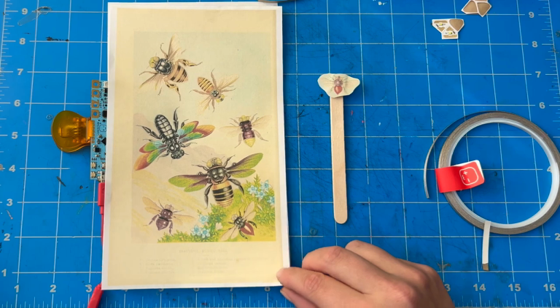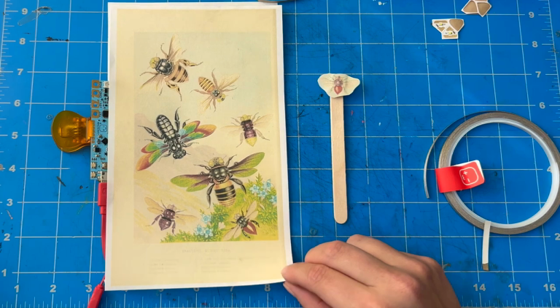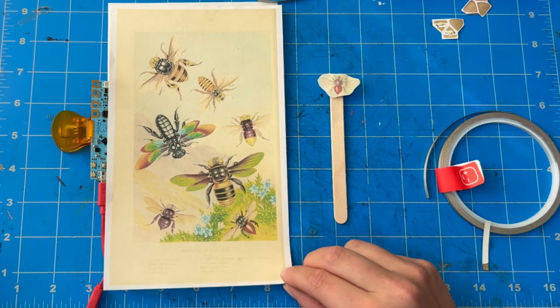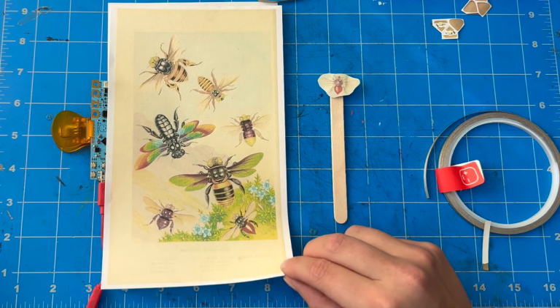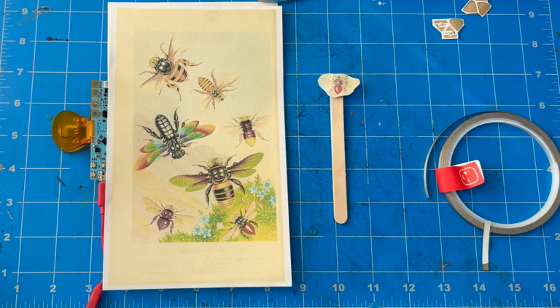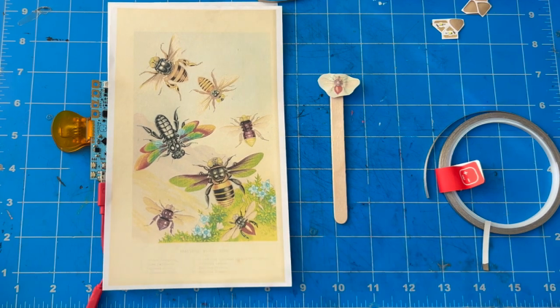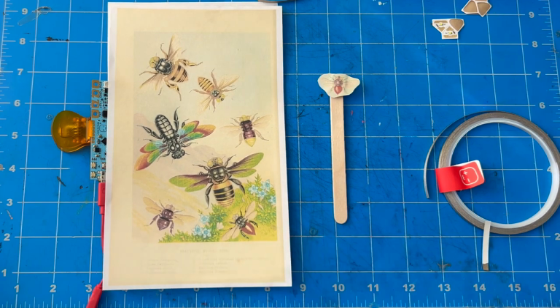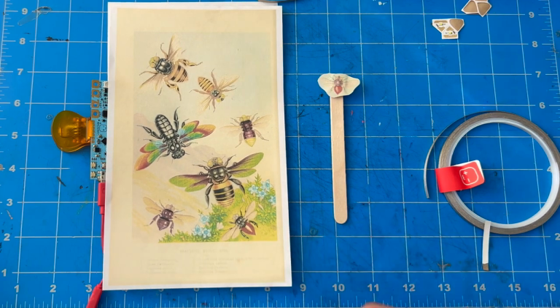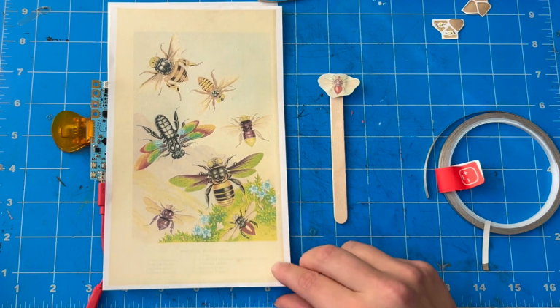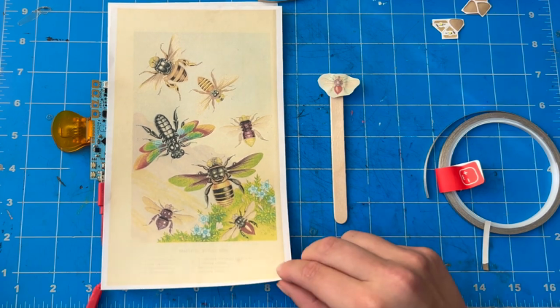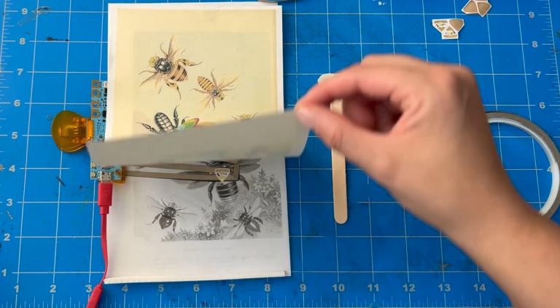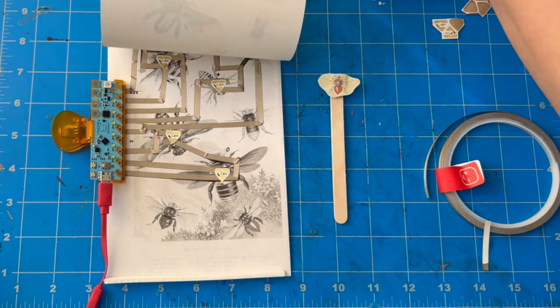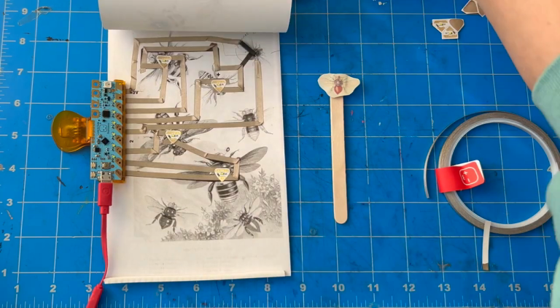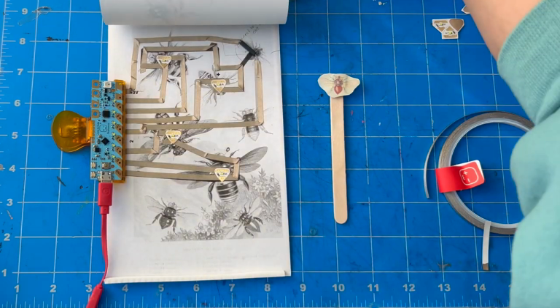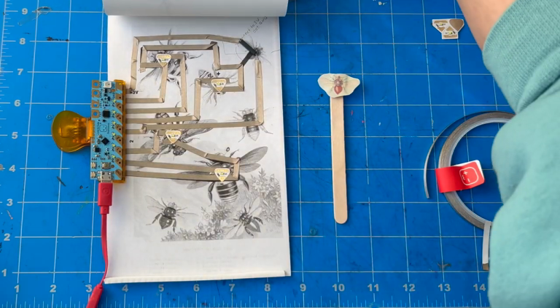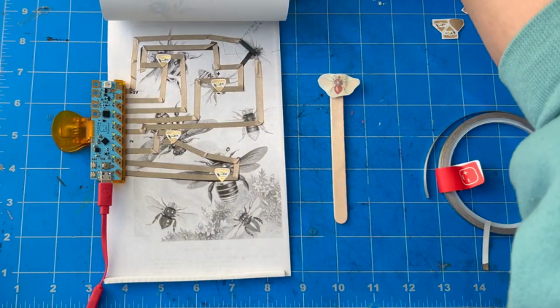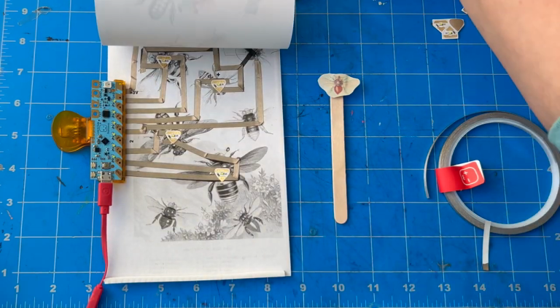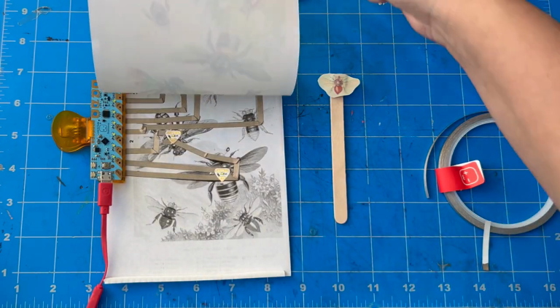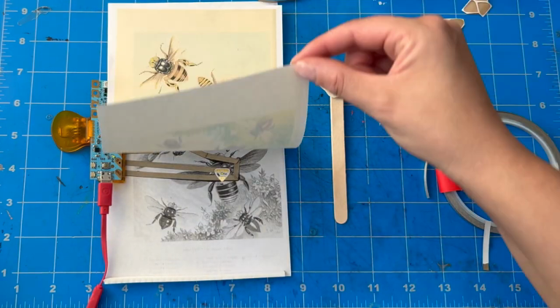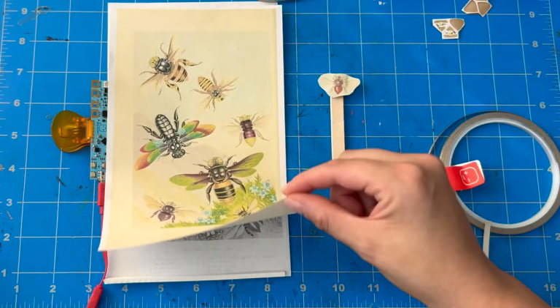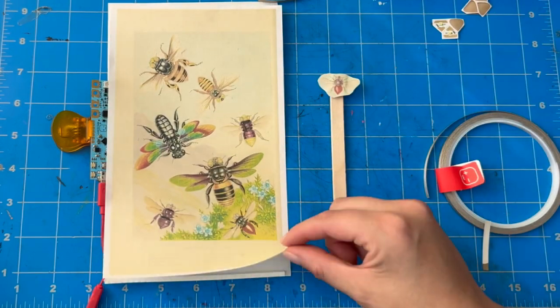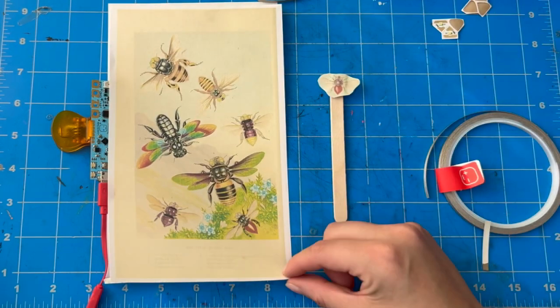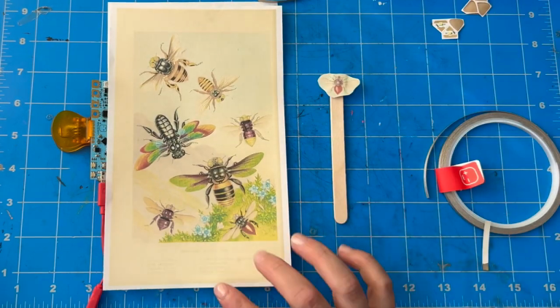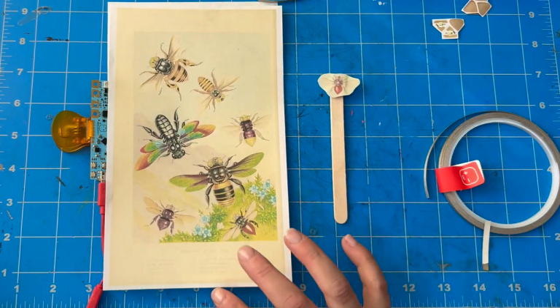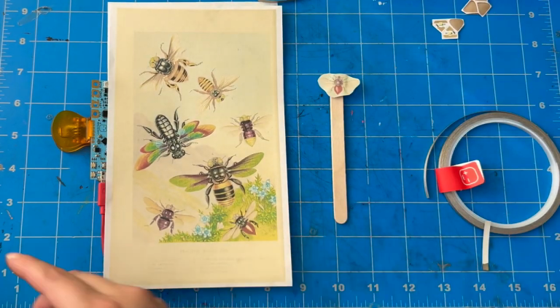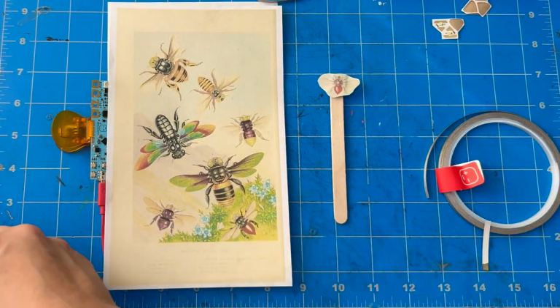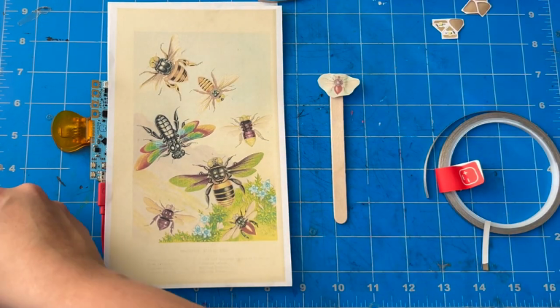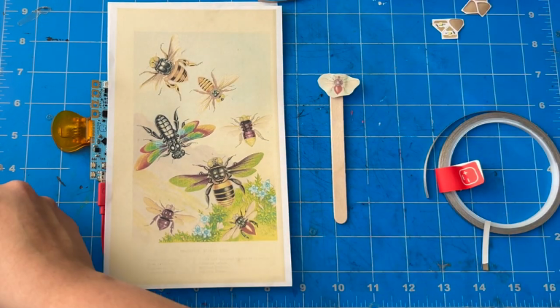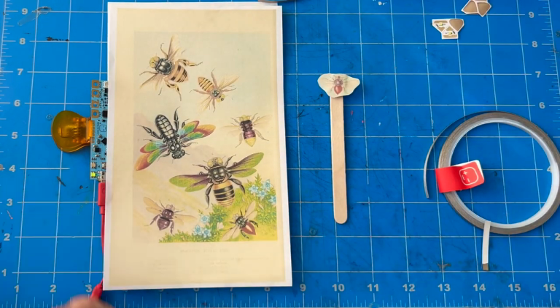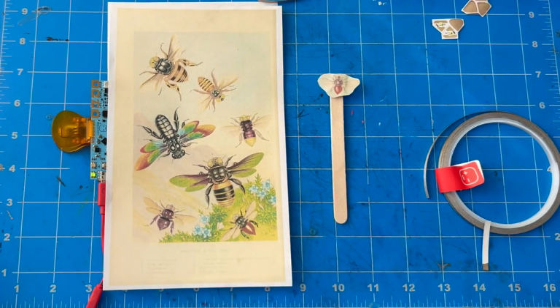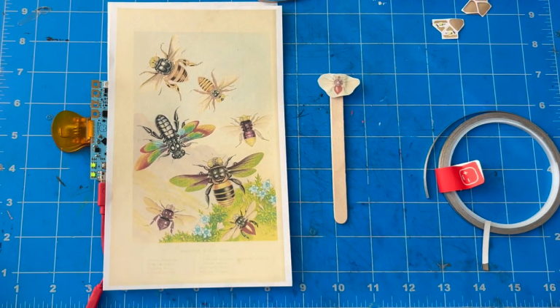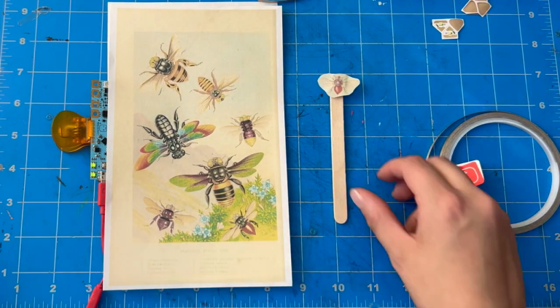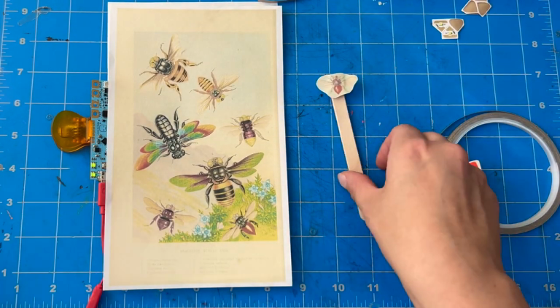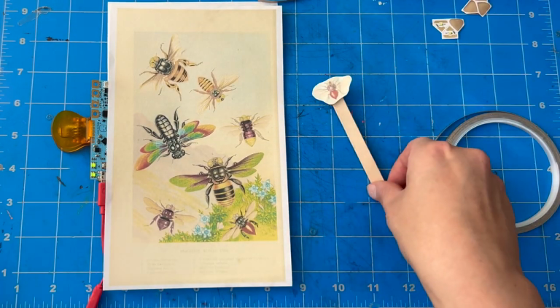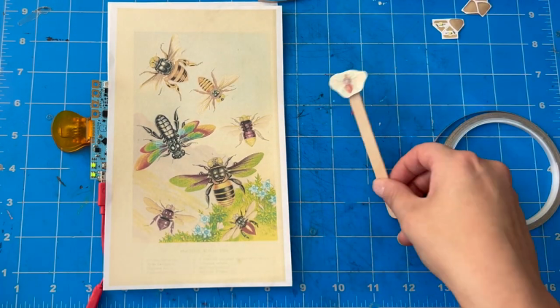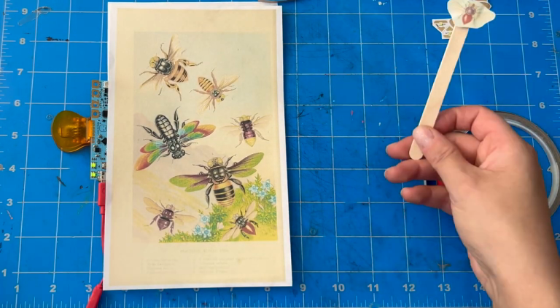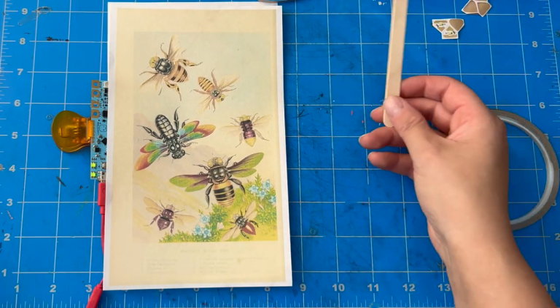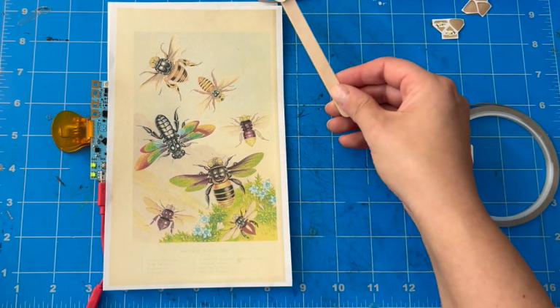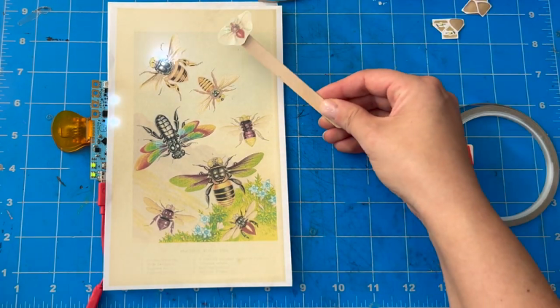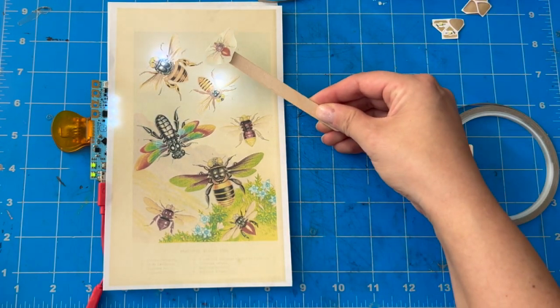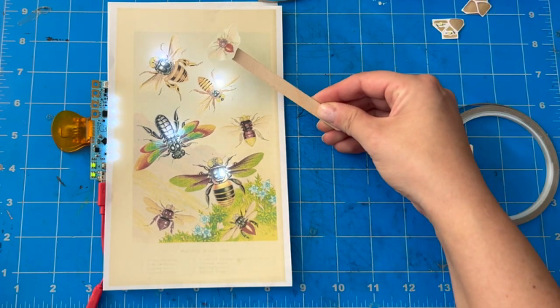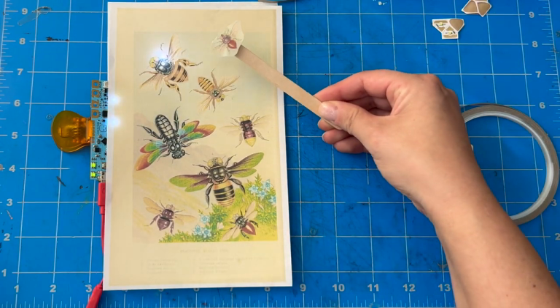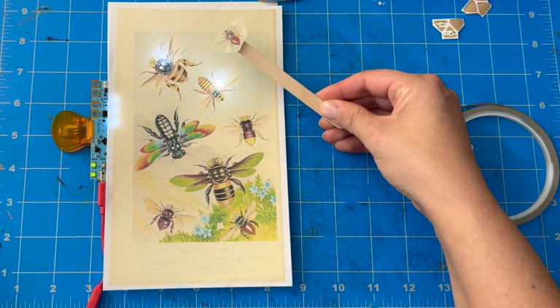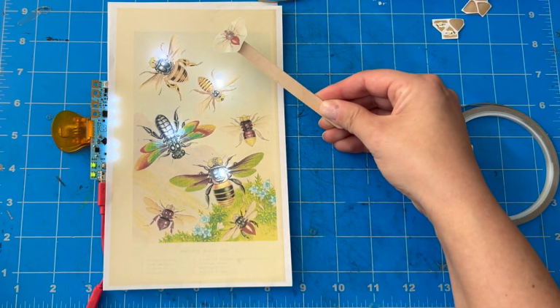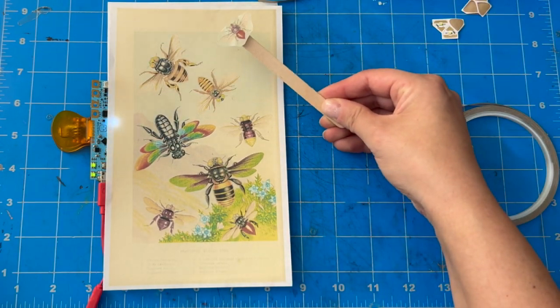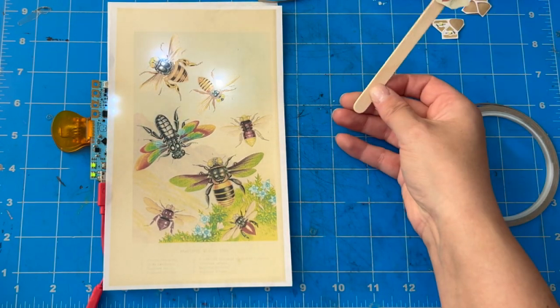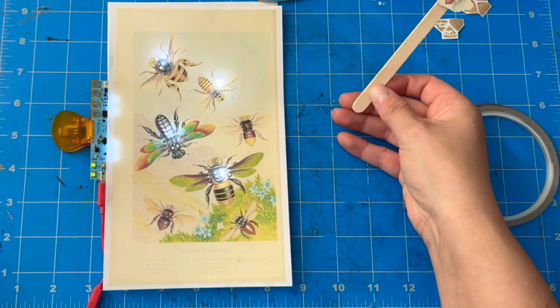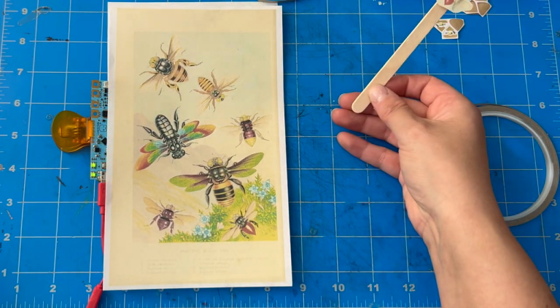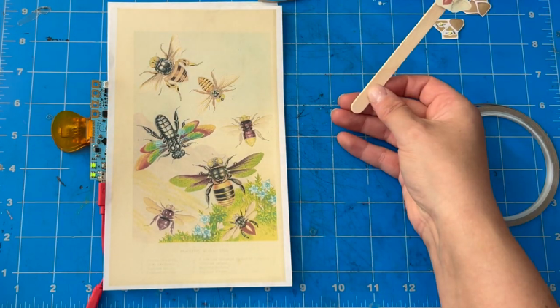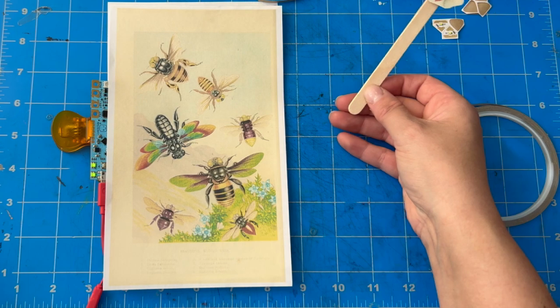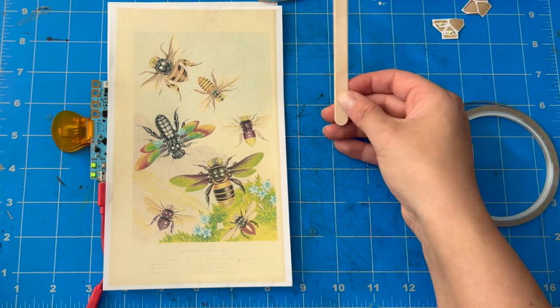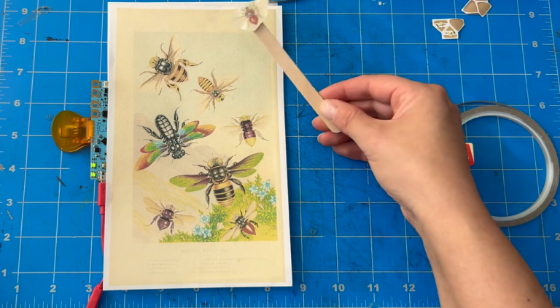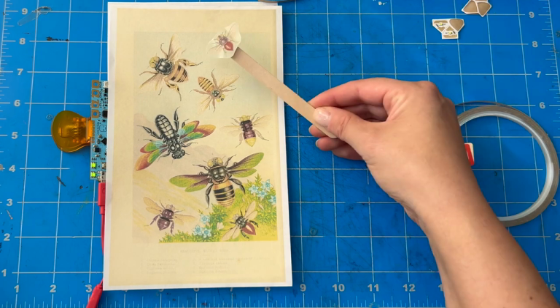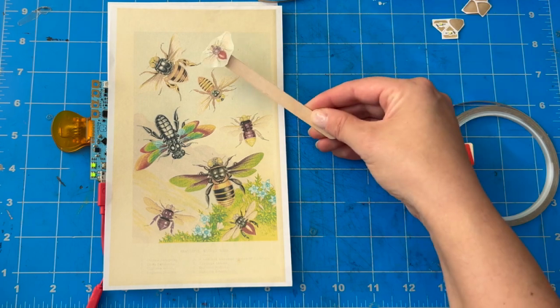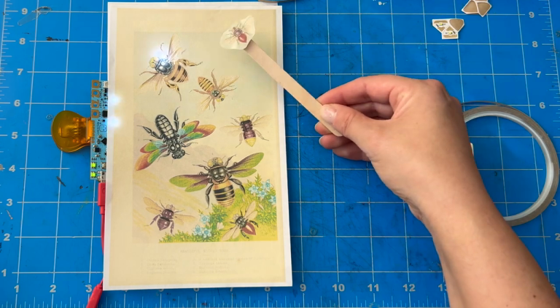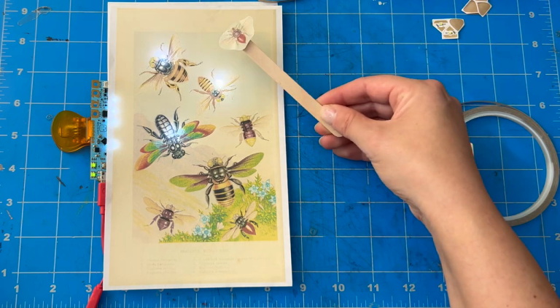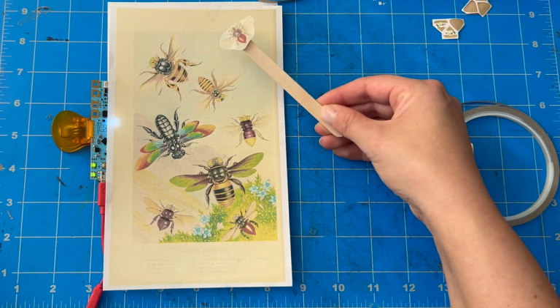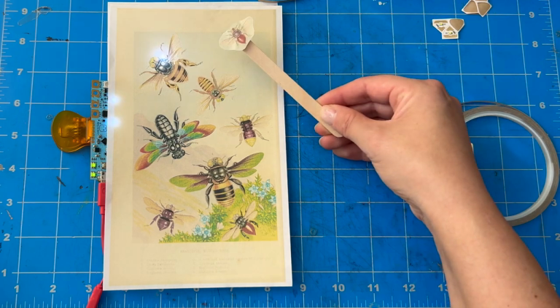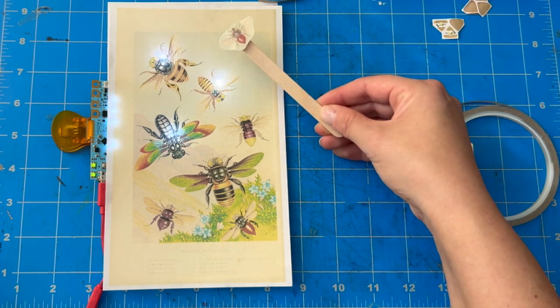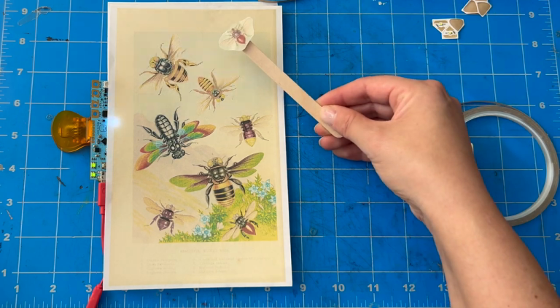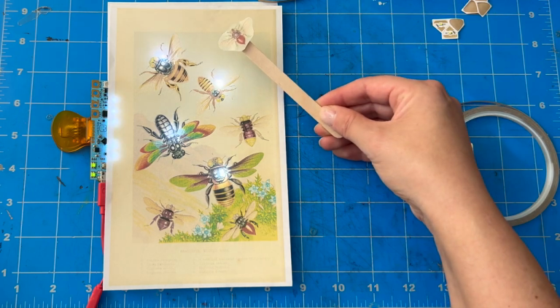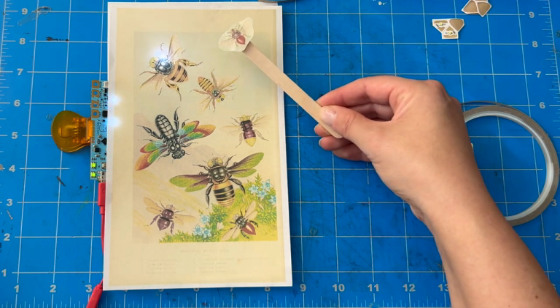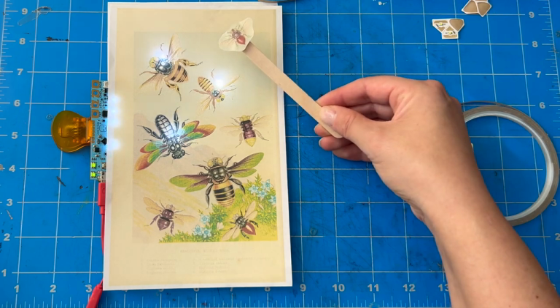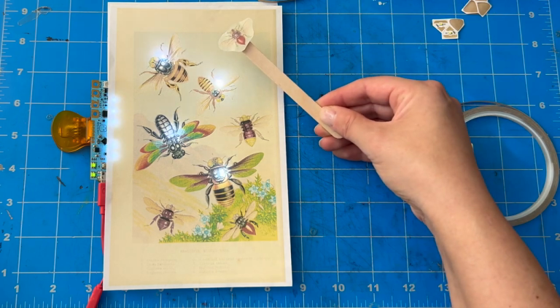Today I'm going to show you how I've been exploring making interactive paper circuit art using Chibitronics circuit stickers and the Chibi Chip.